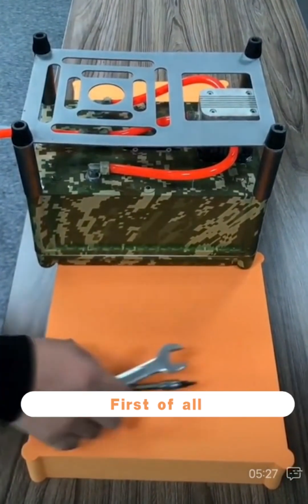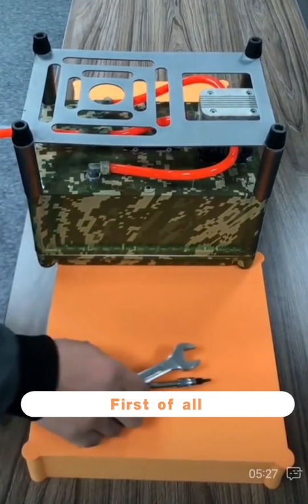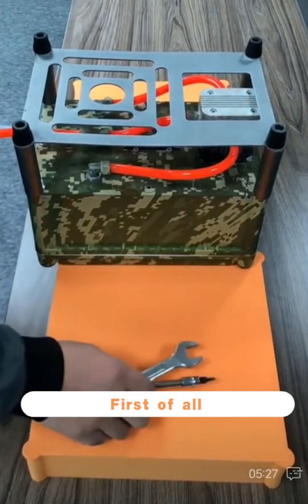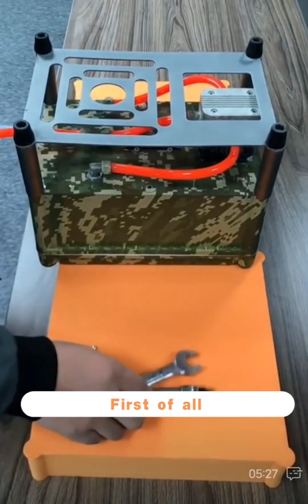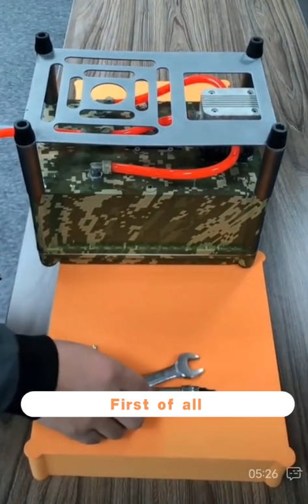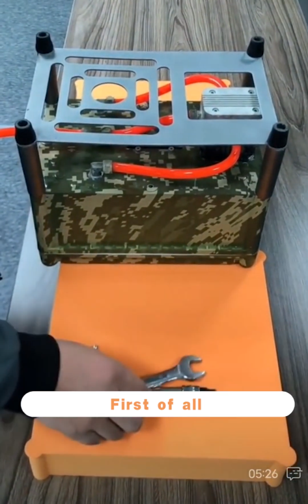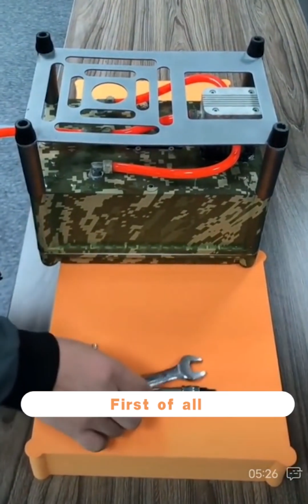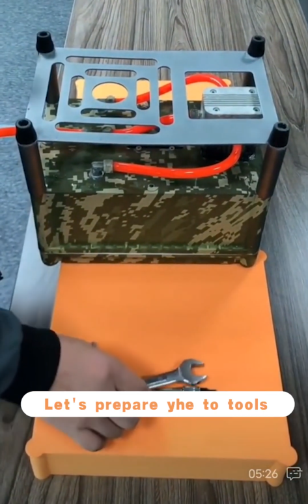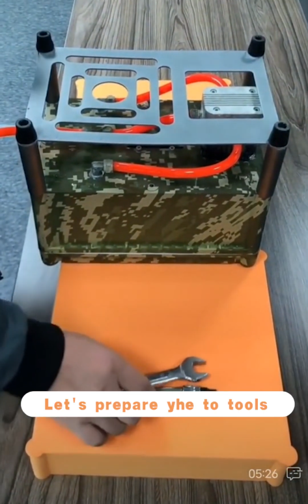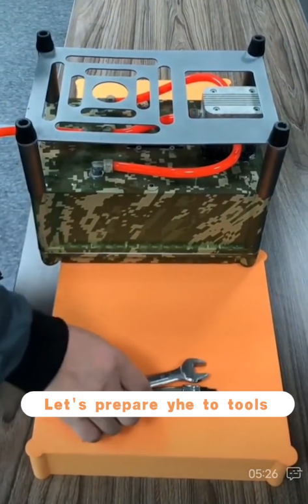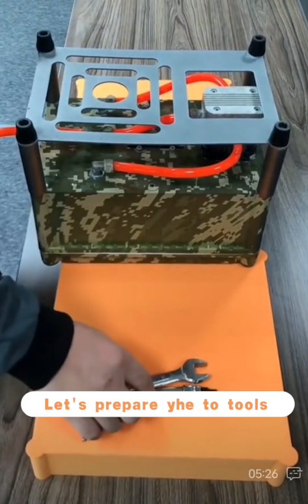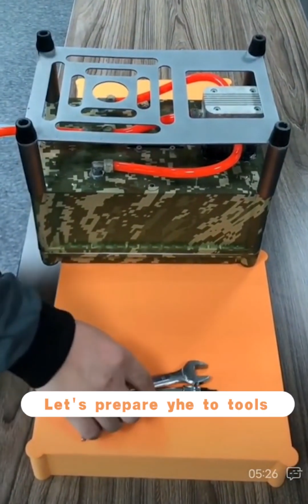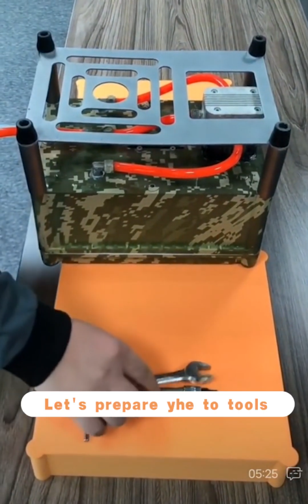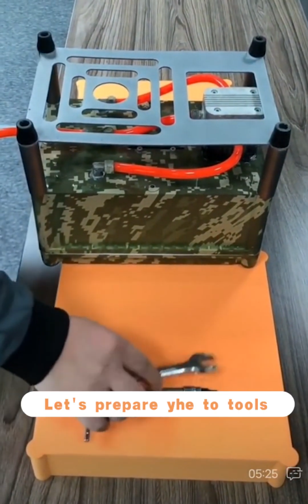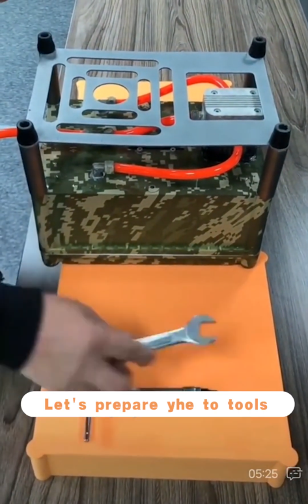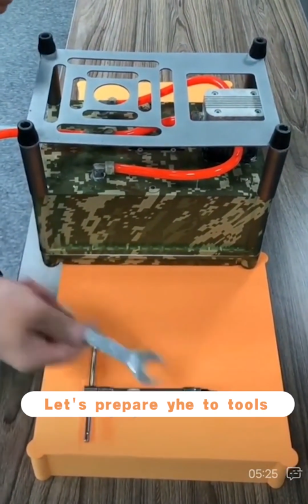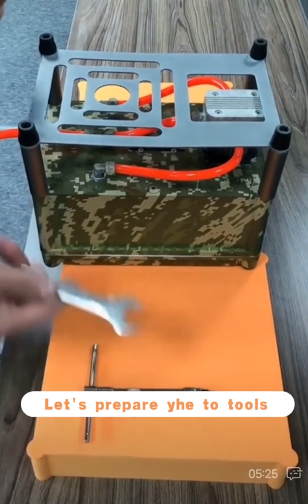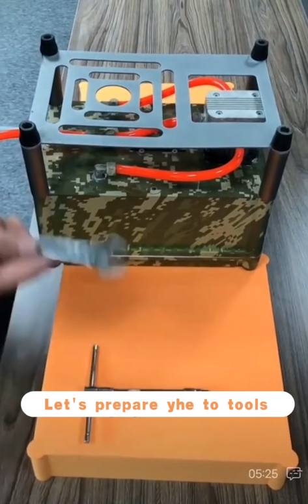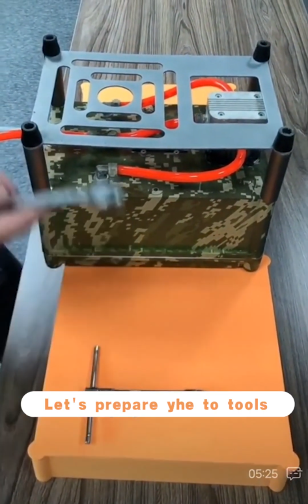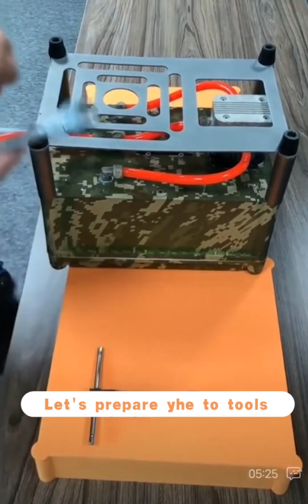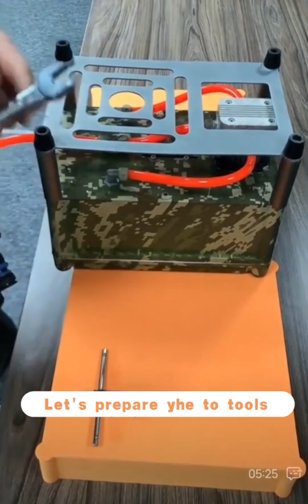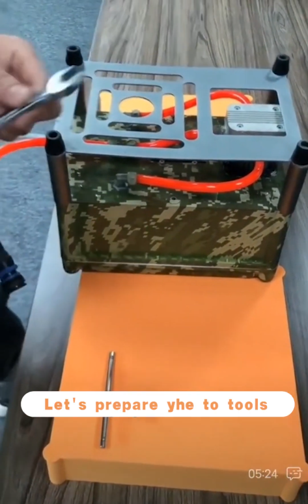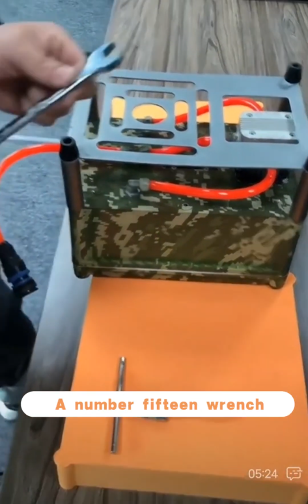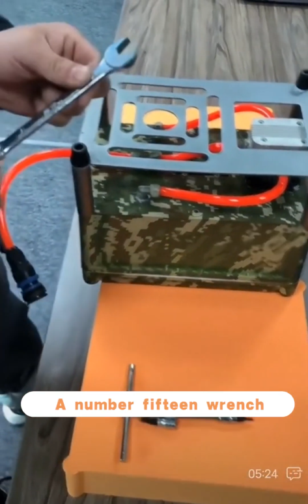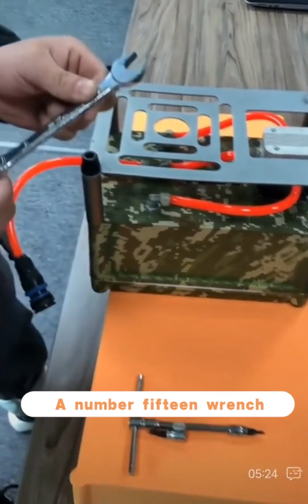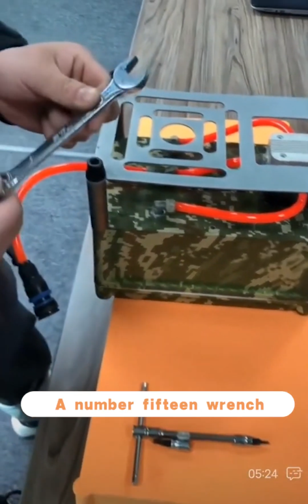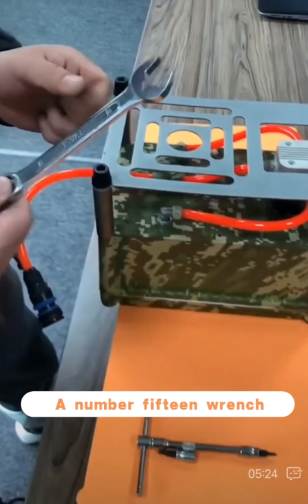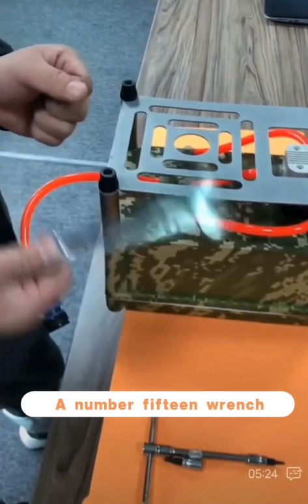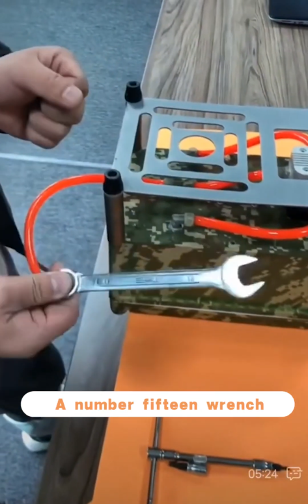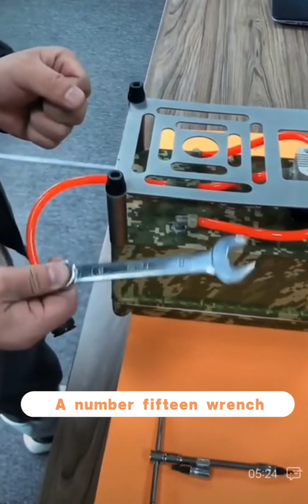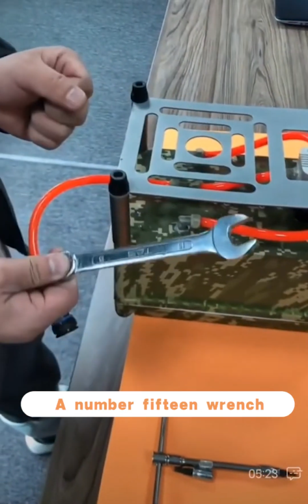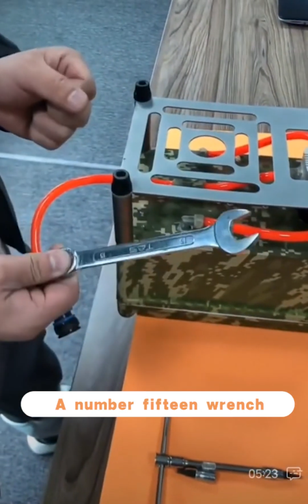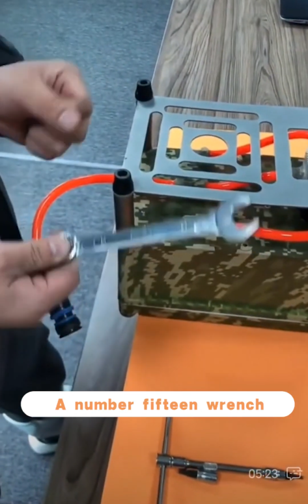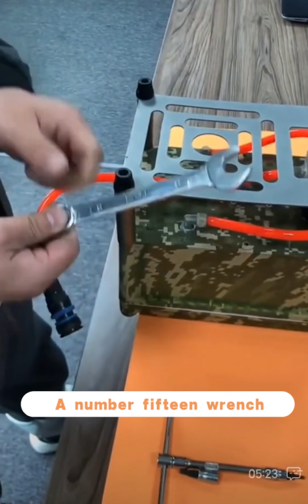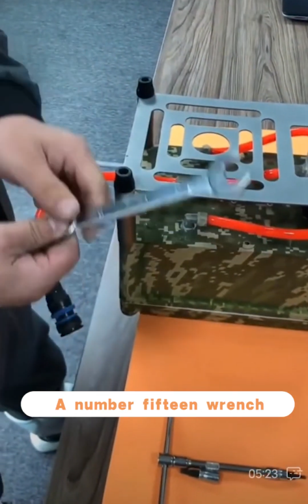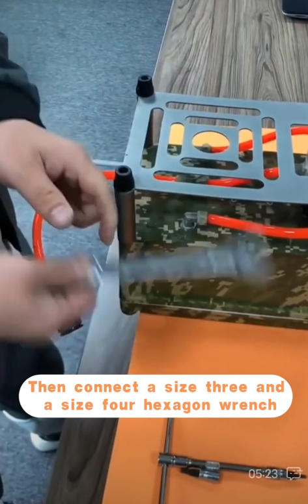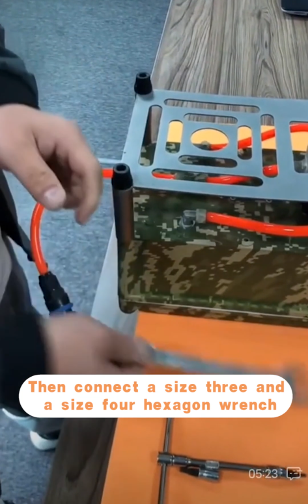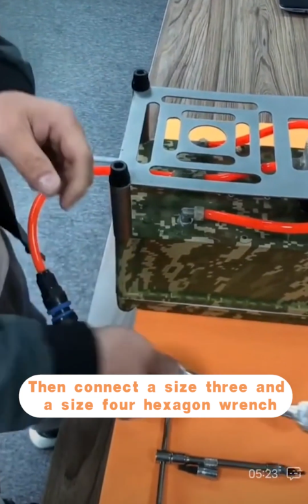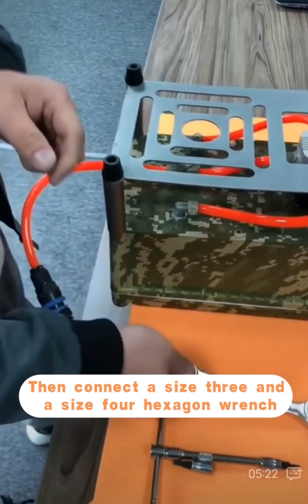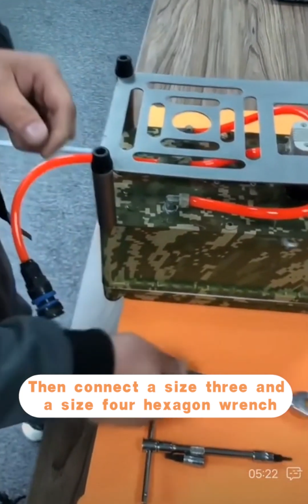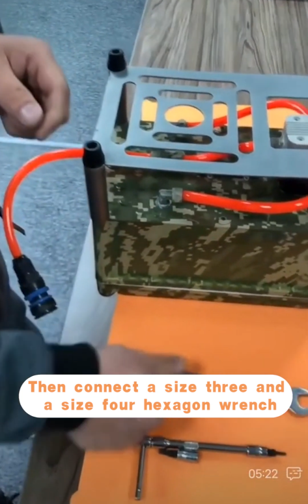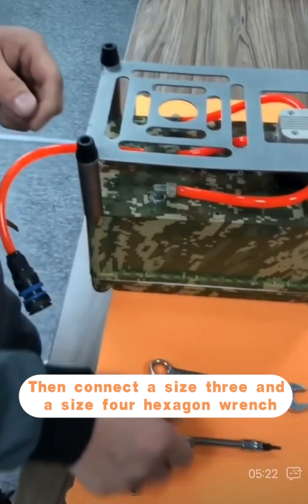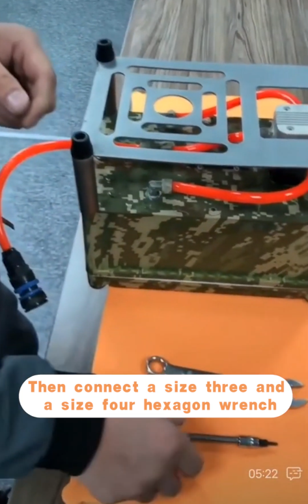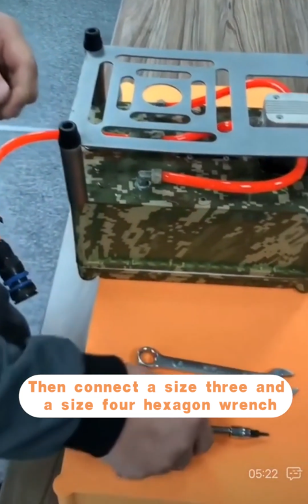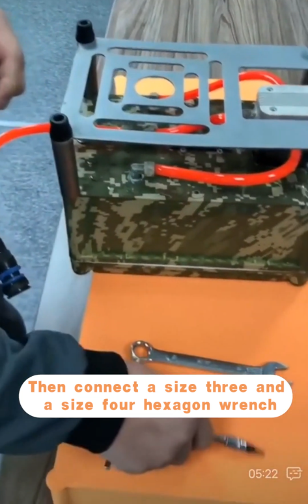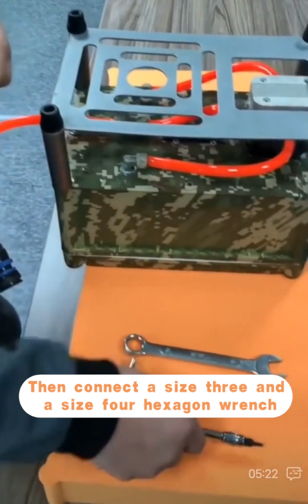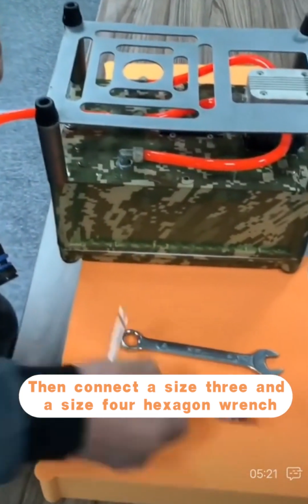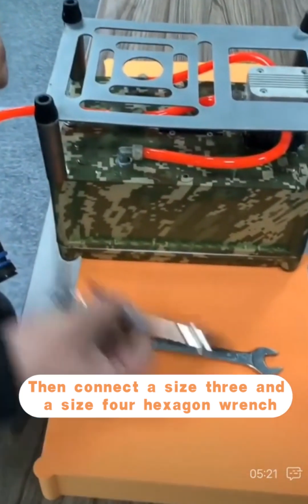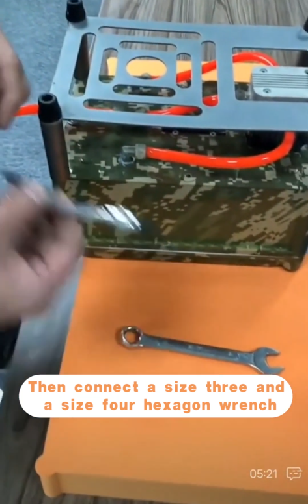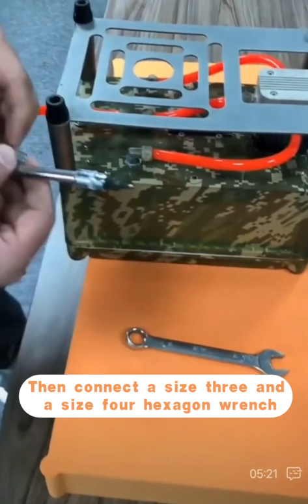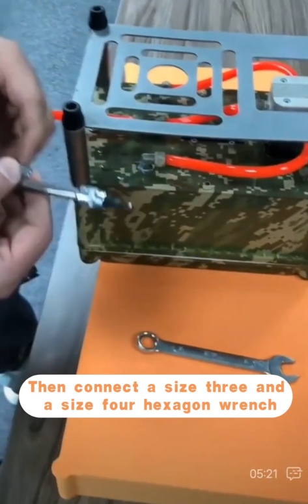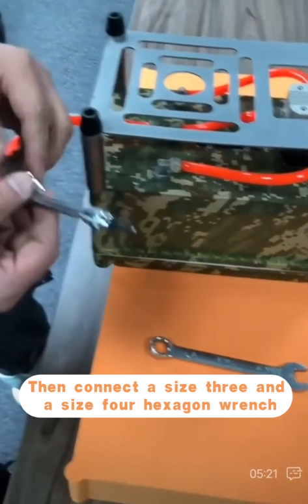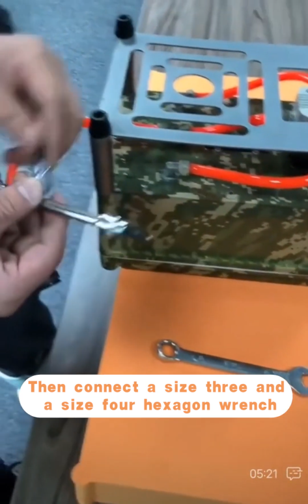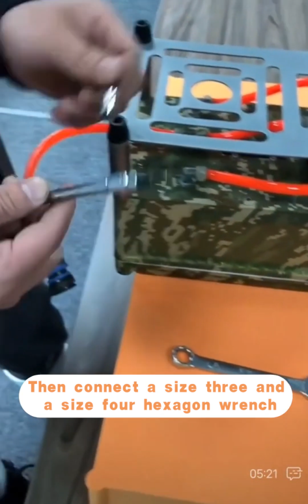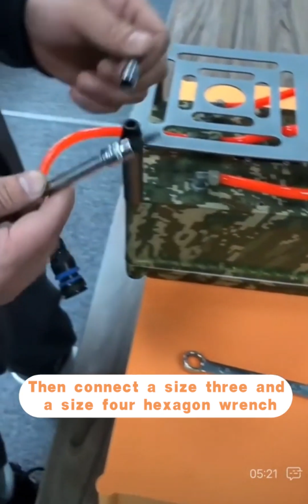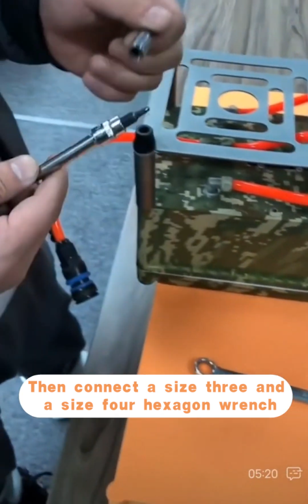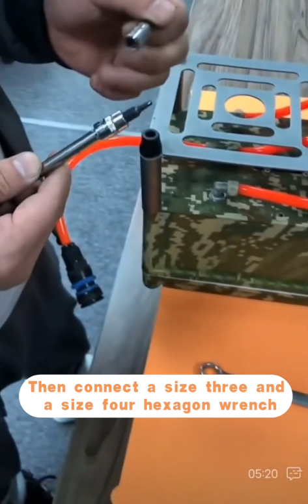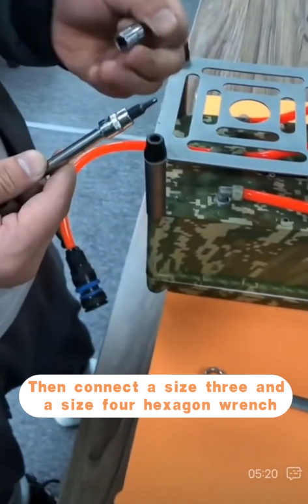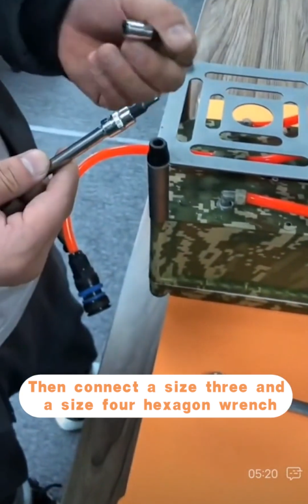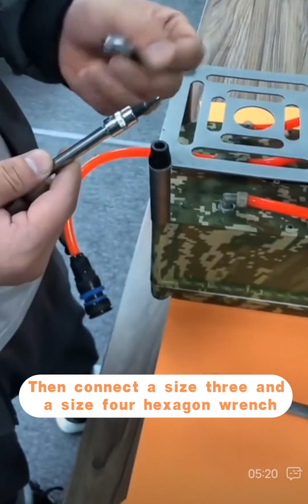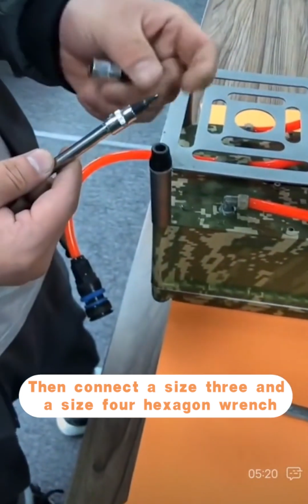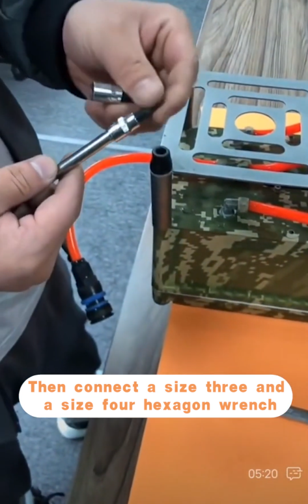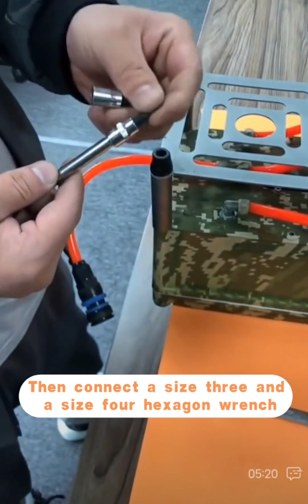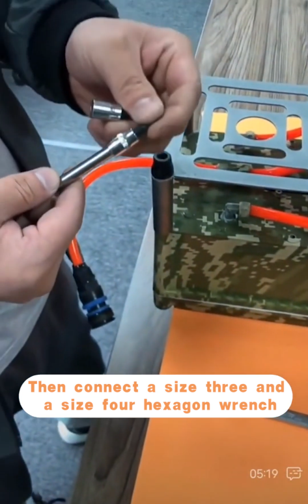First of all, let's prepare the tools: a number 15 wrench, then a size 3 and a size 4 hexagon wrench.